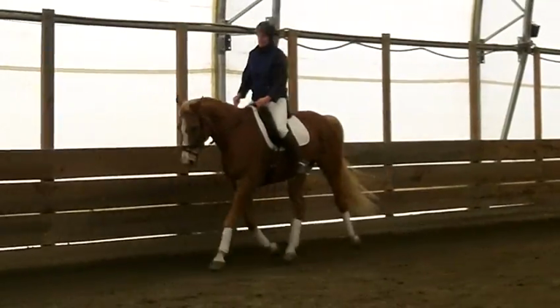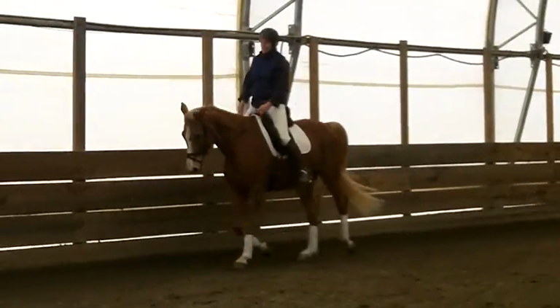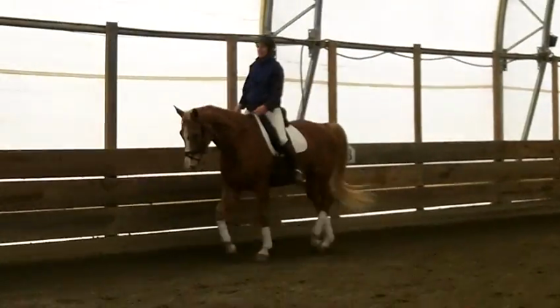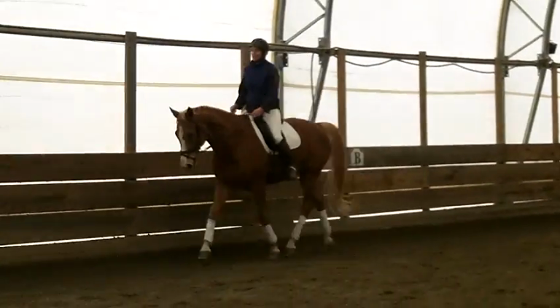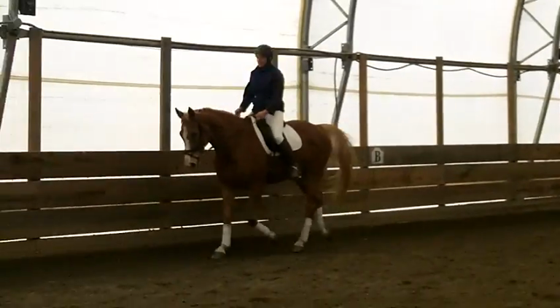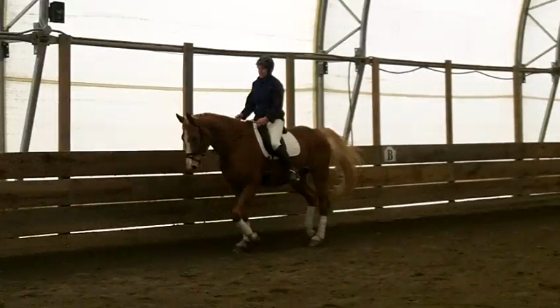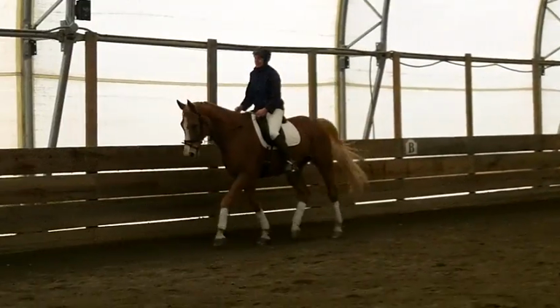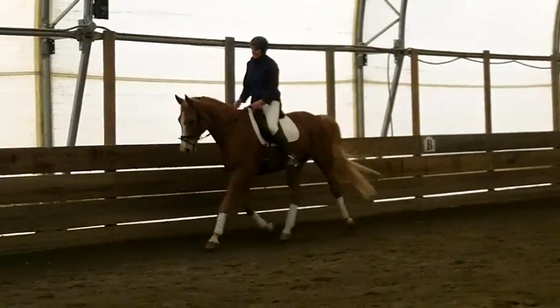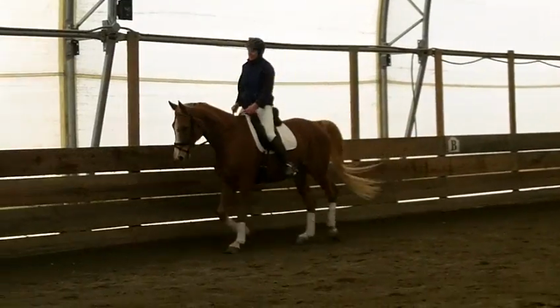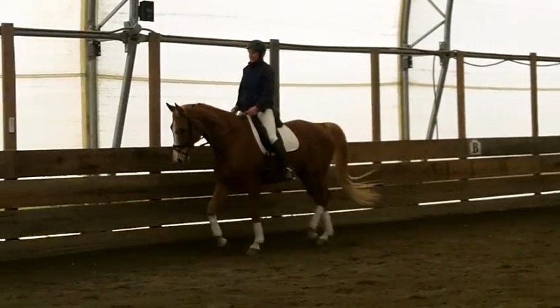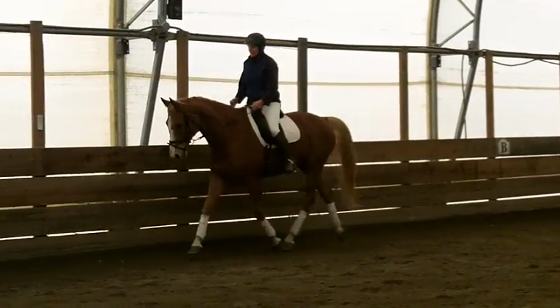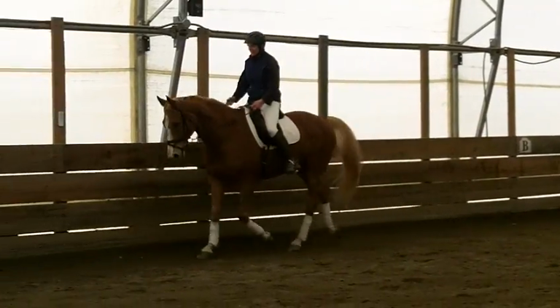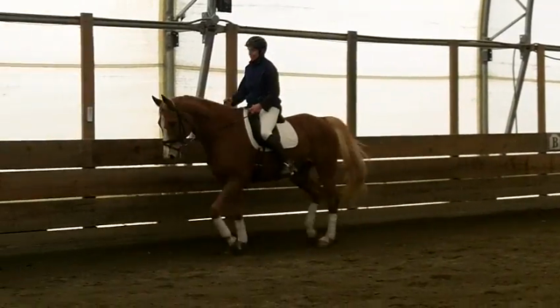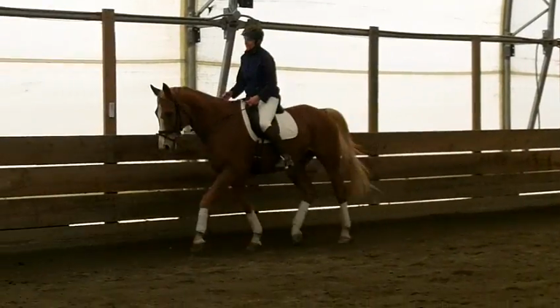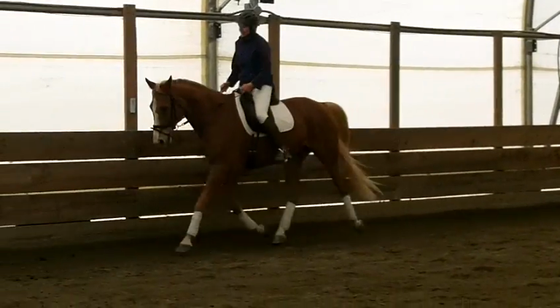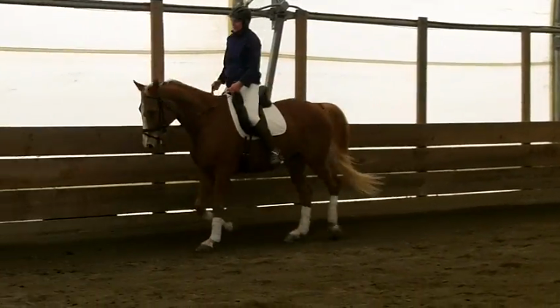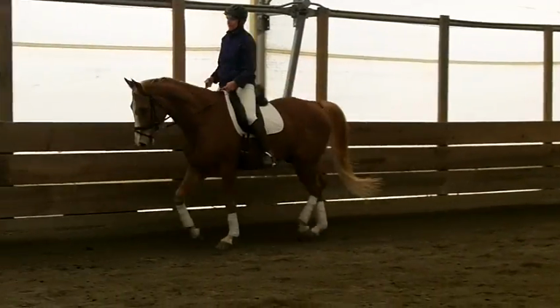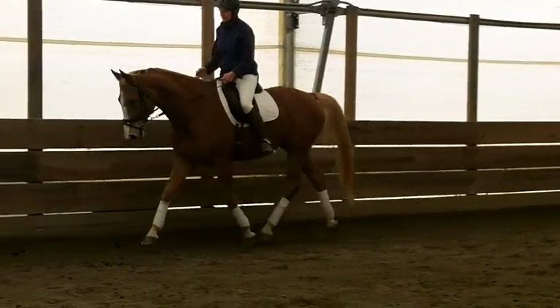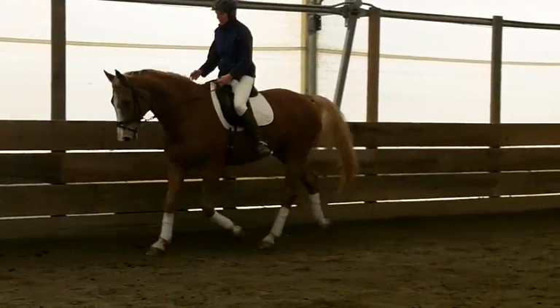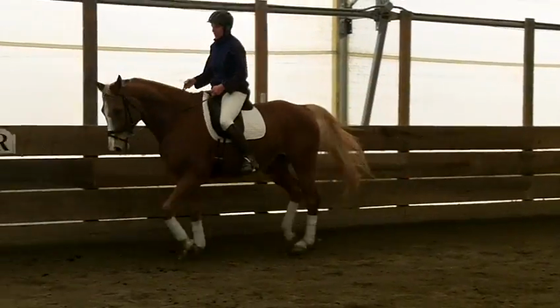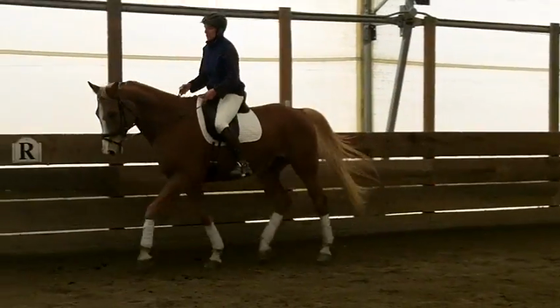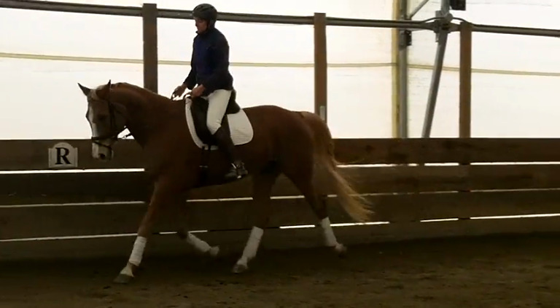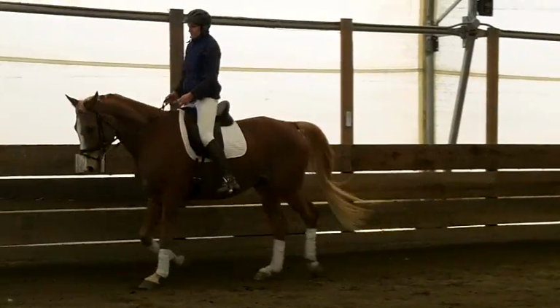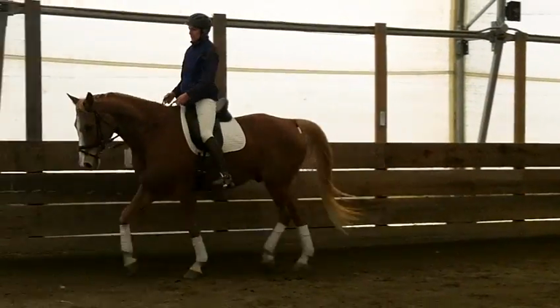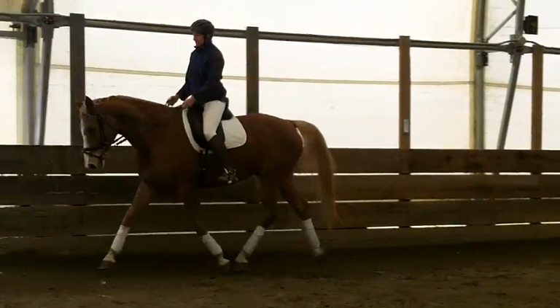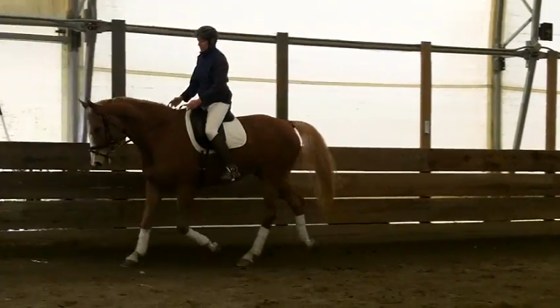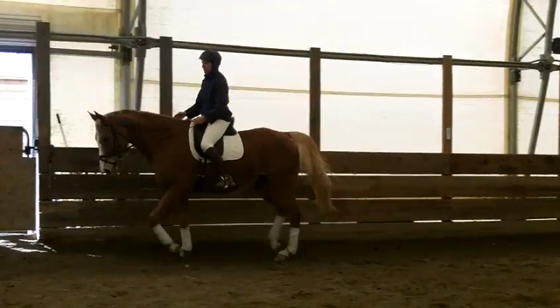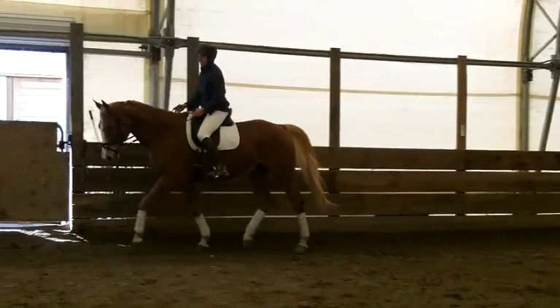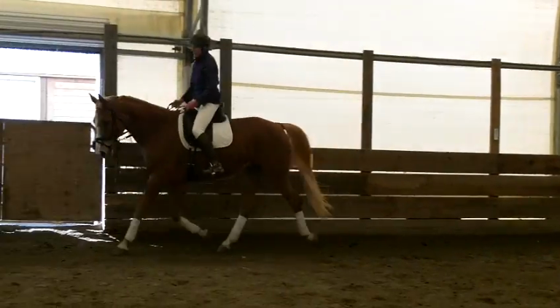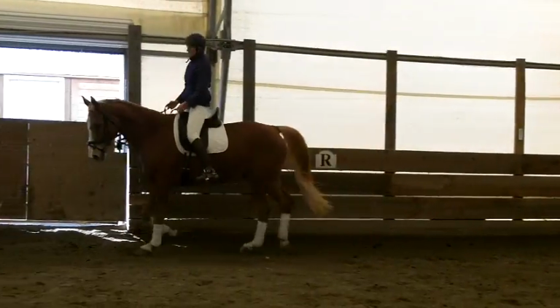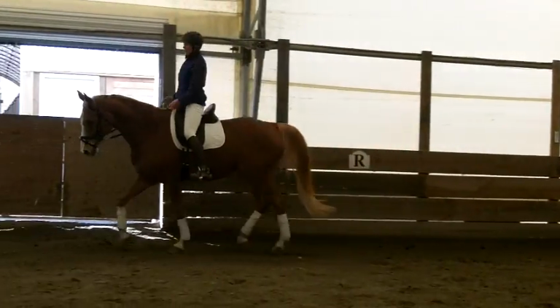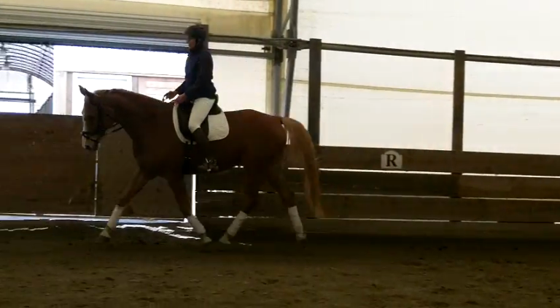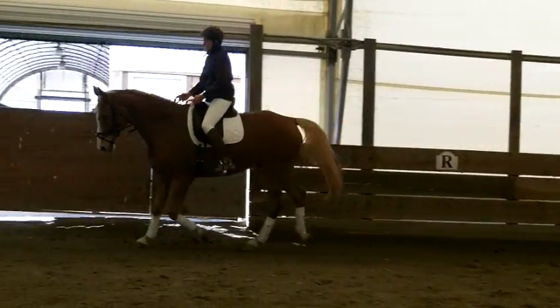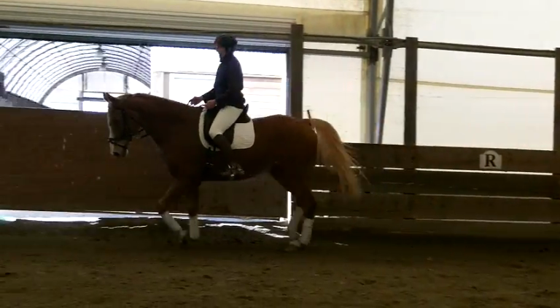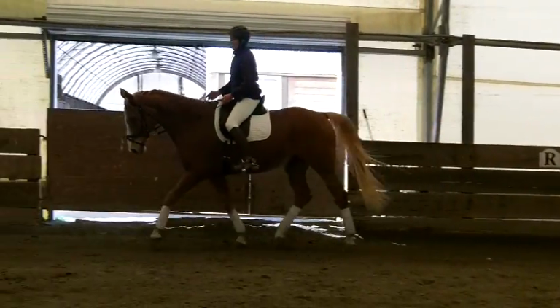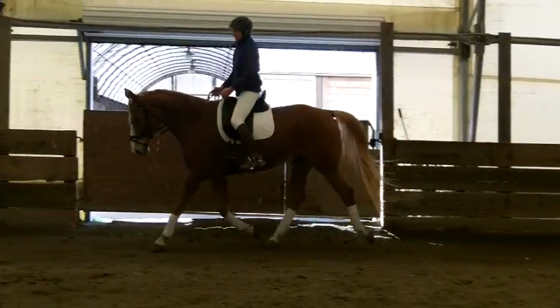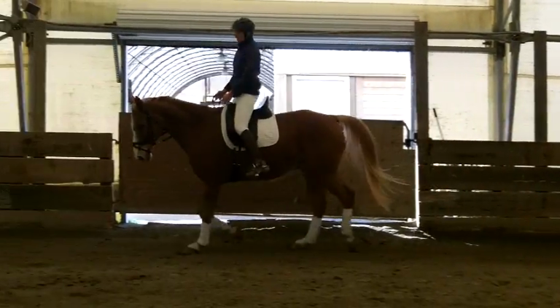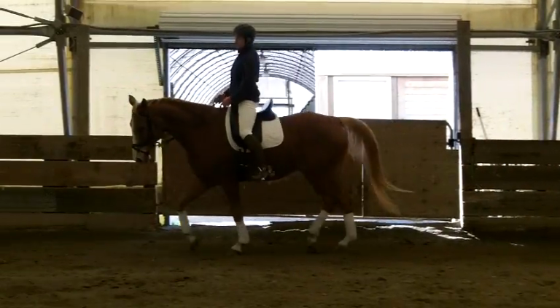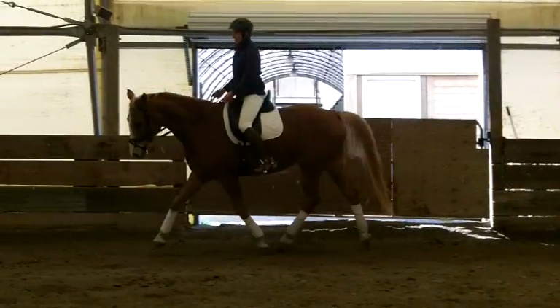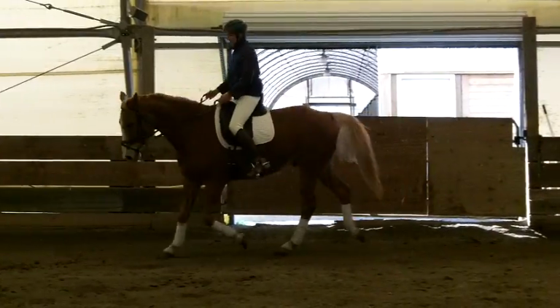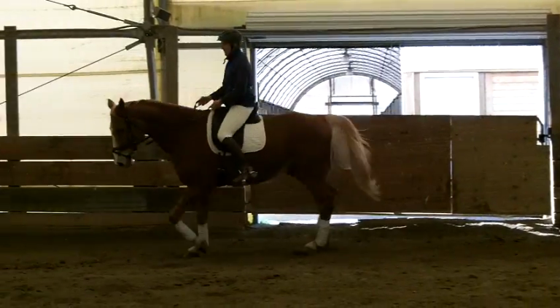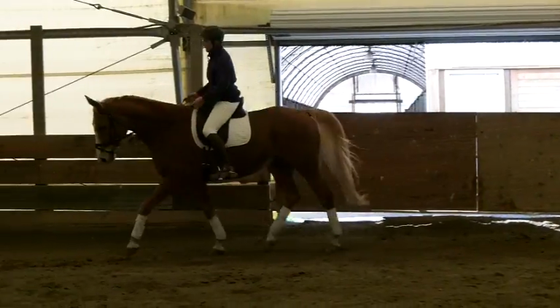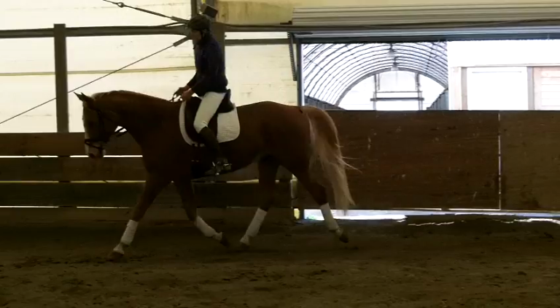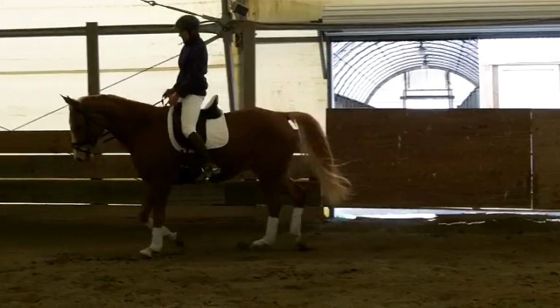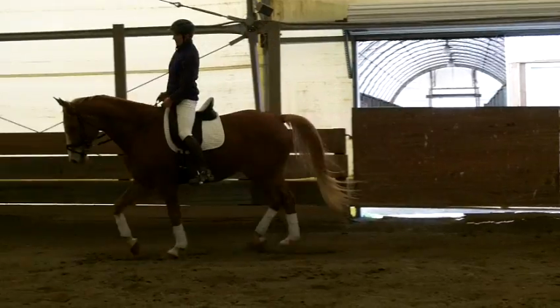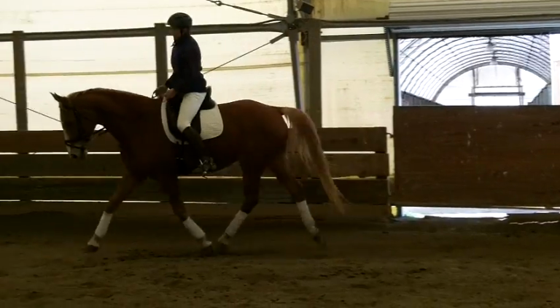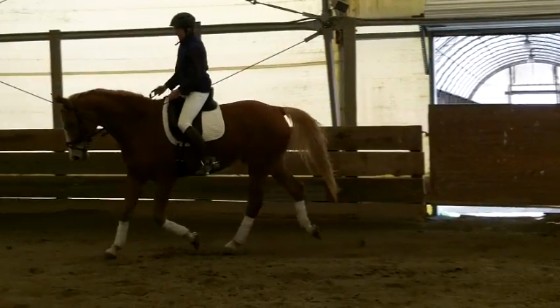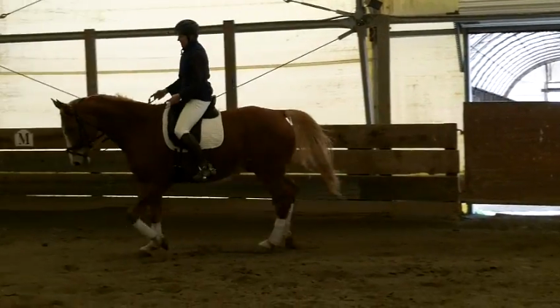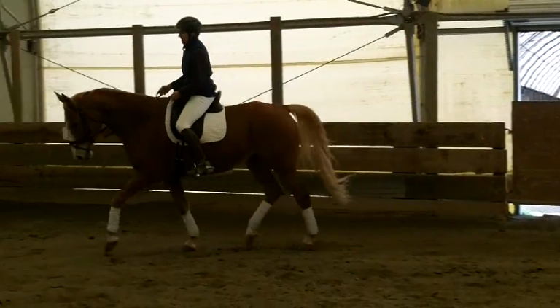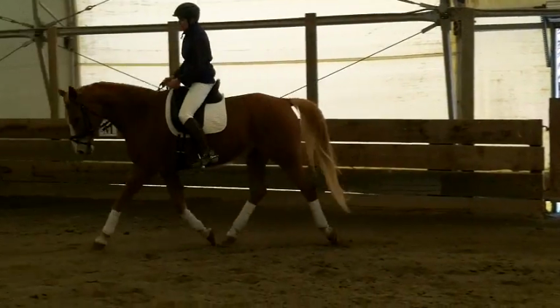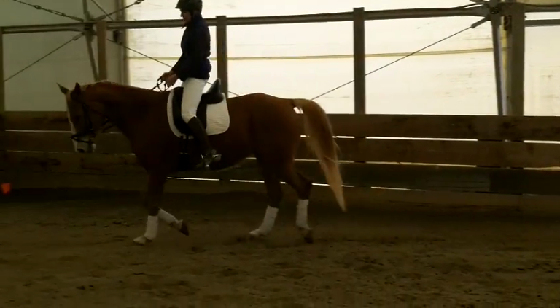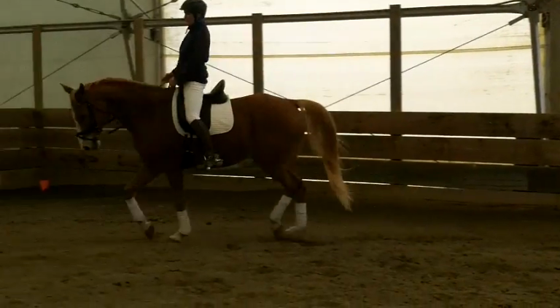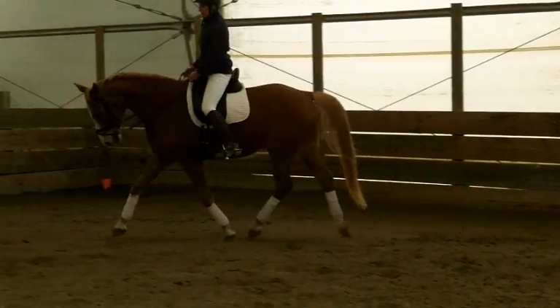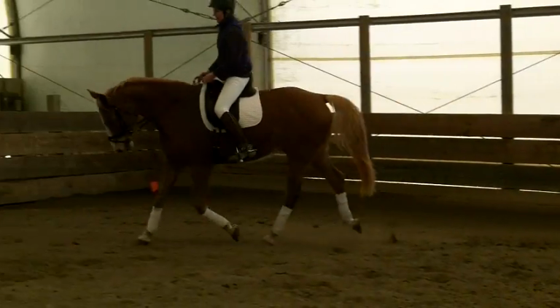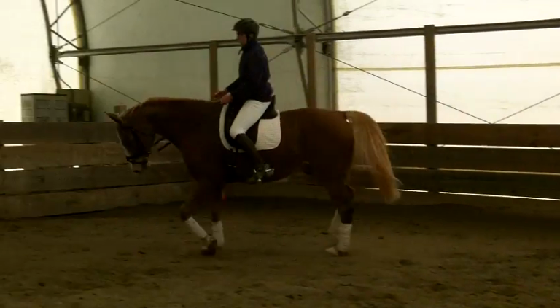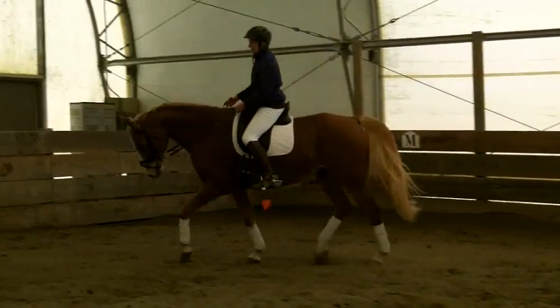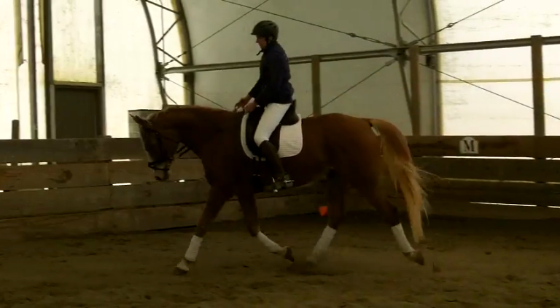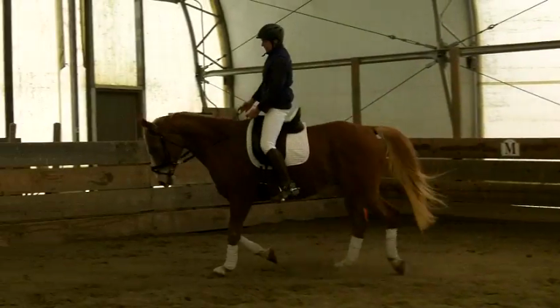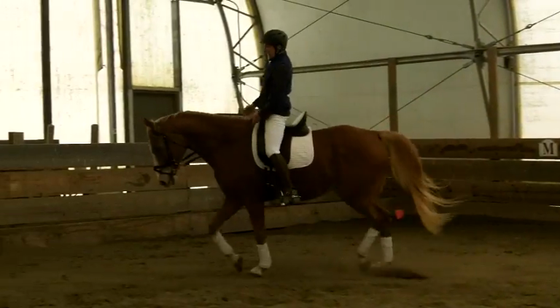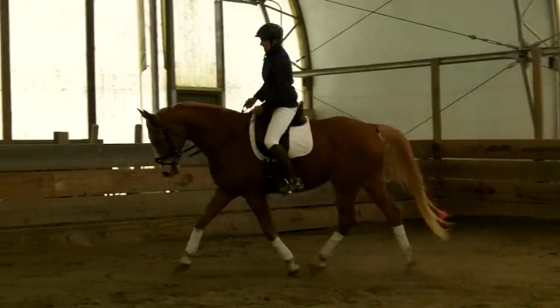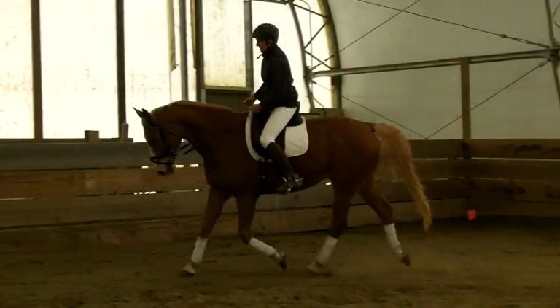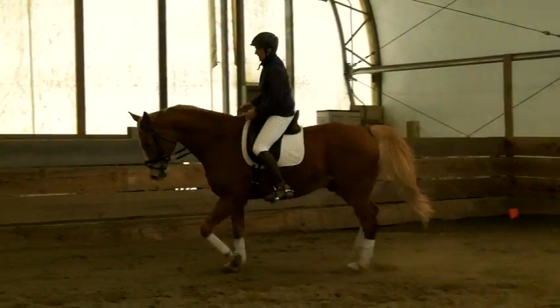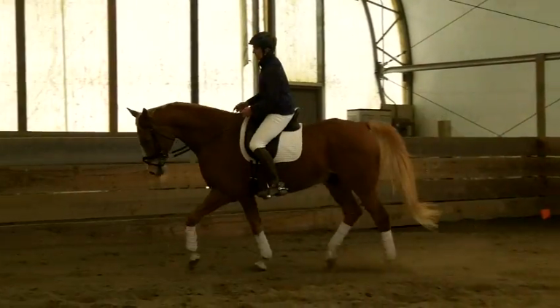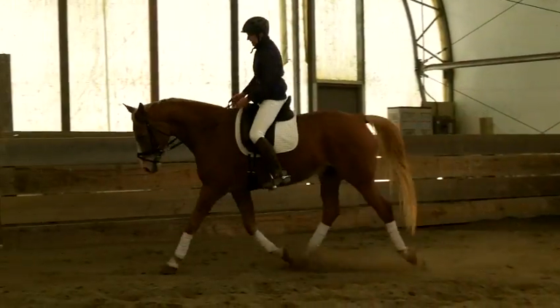Good job. Yep, push, stay tall. There you go. This is a nice, slow trot. 20-meter circle. Feel that thought, huh?